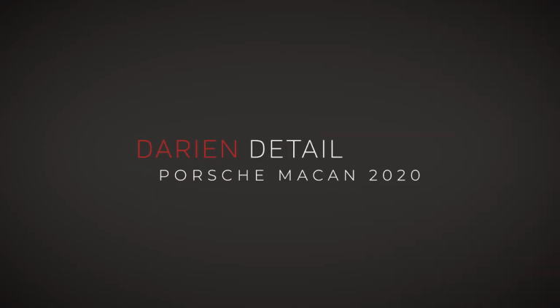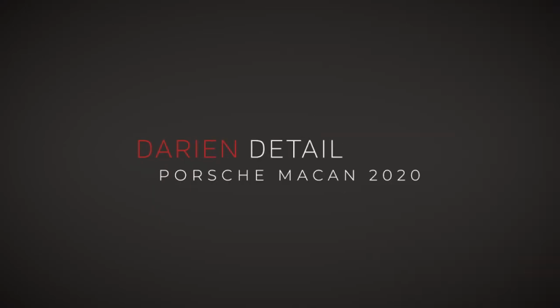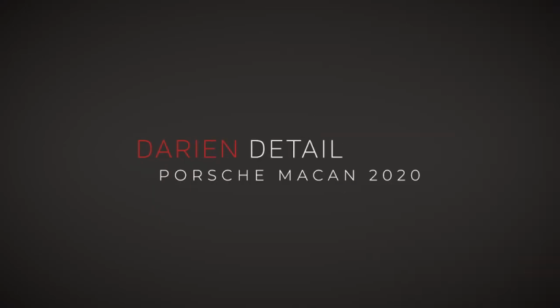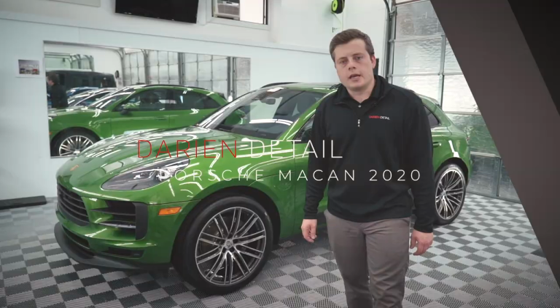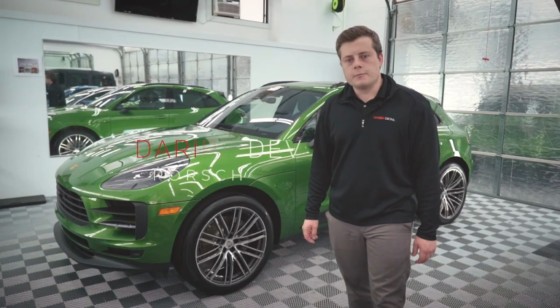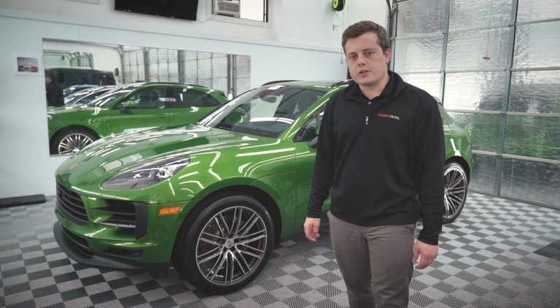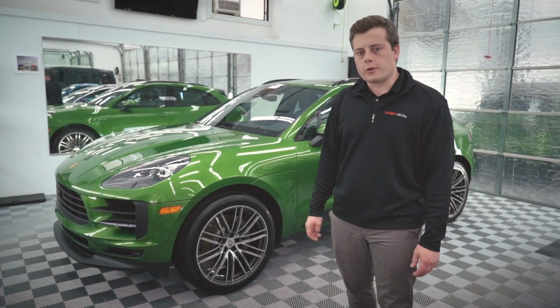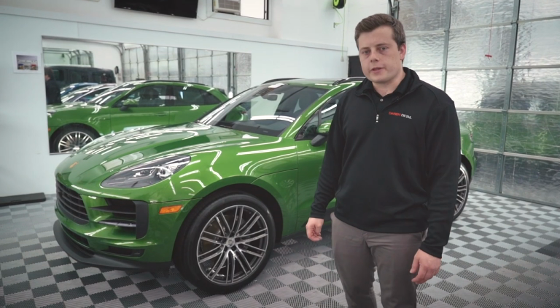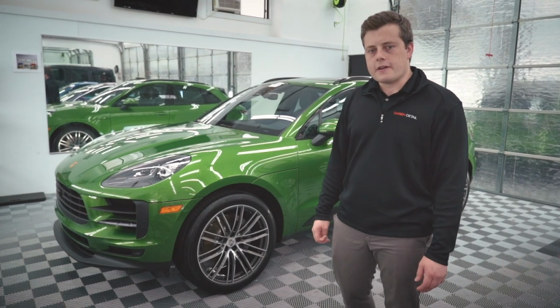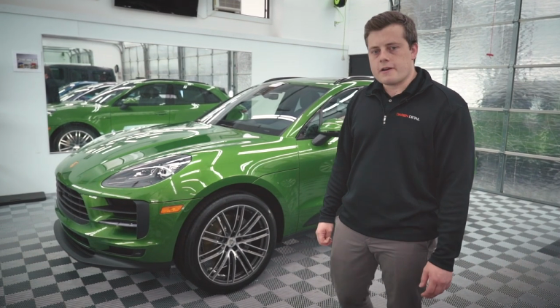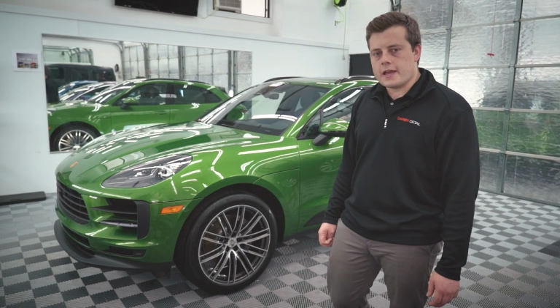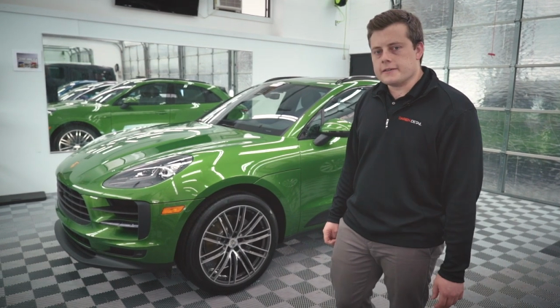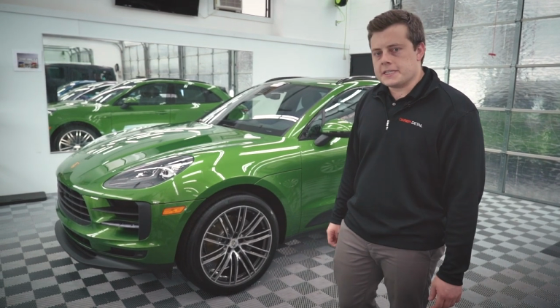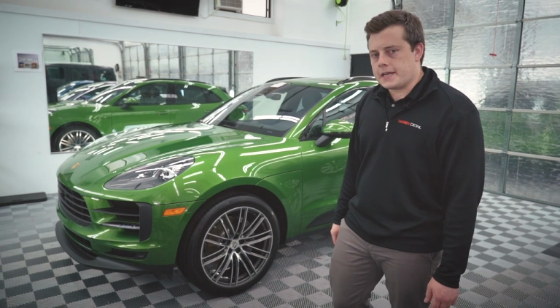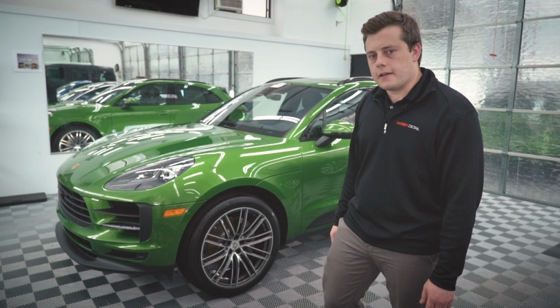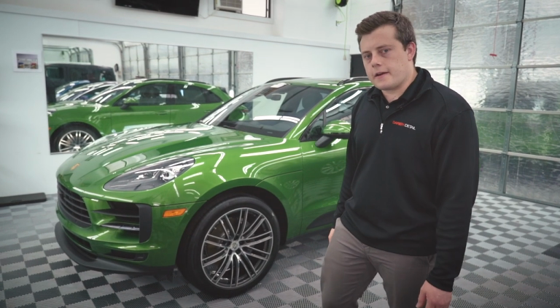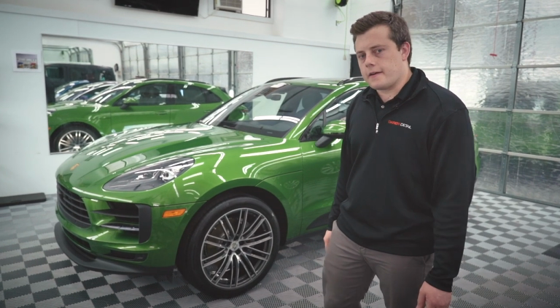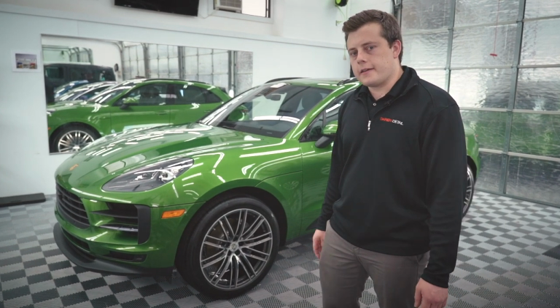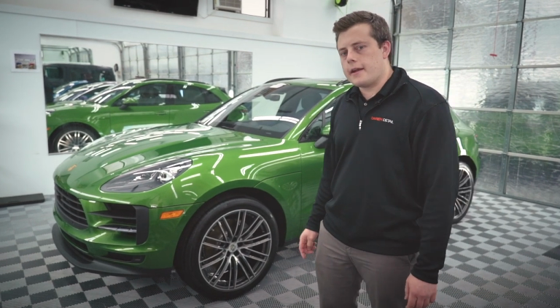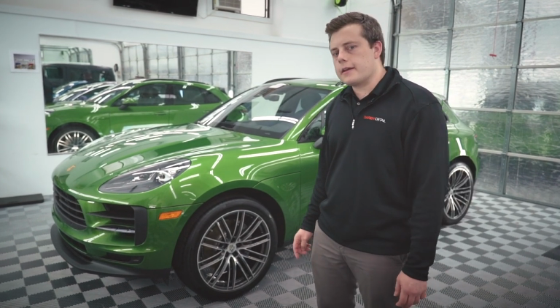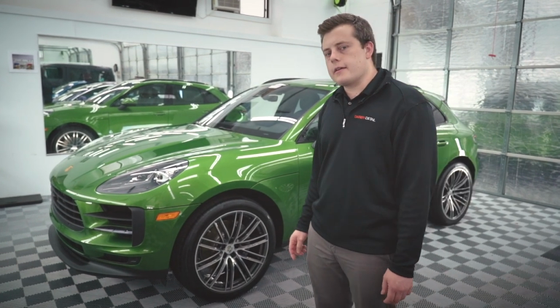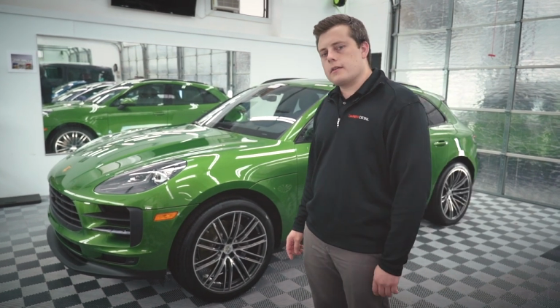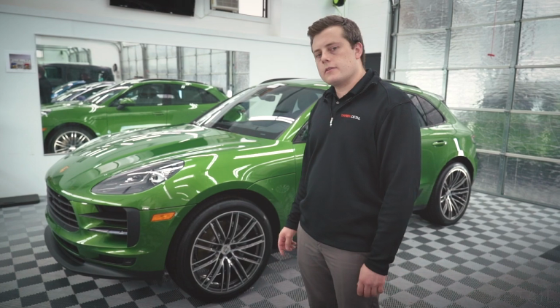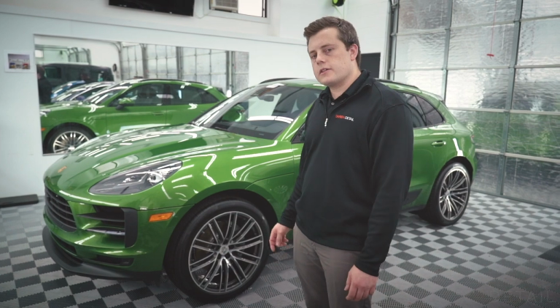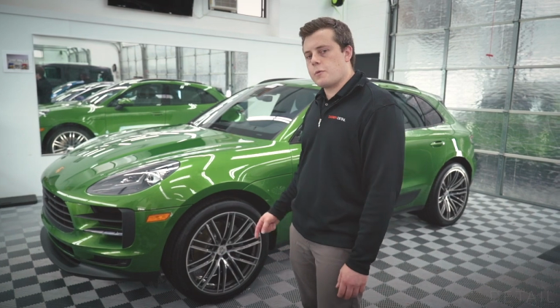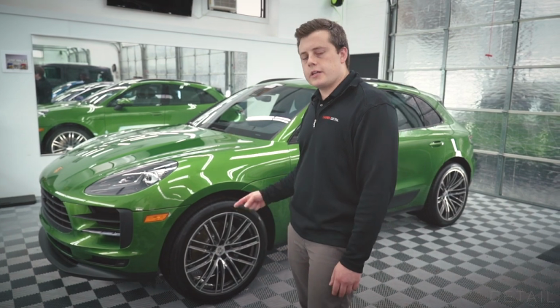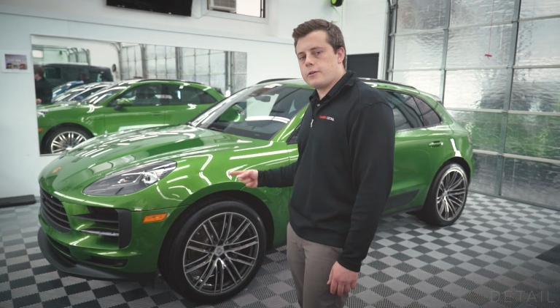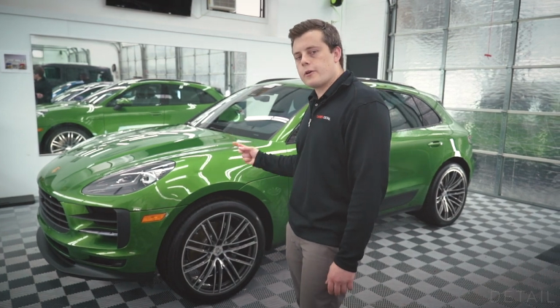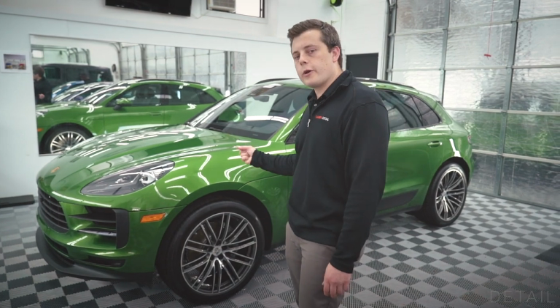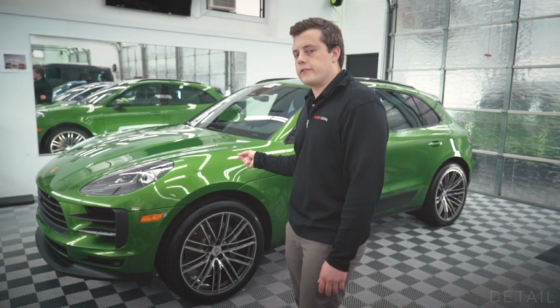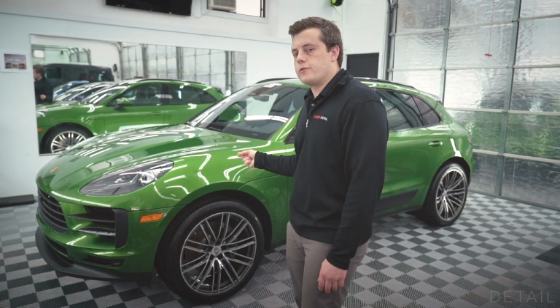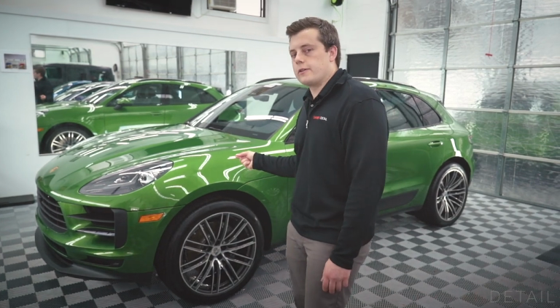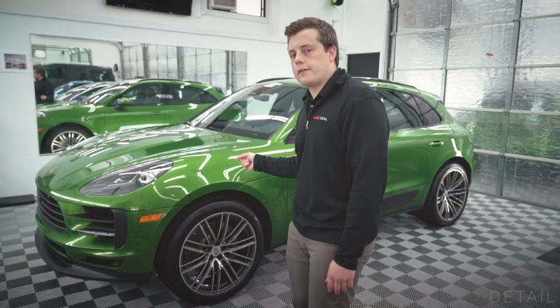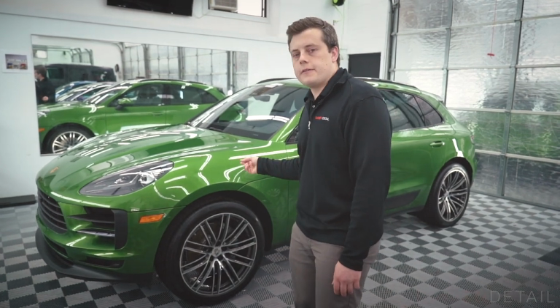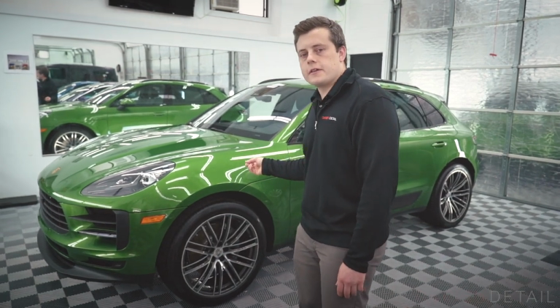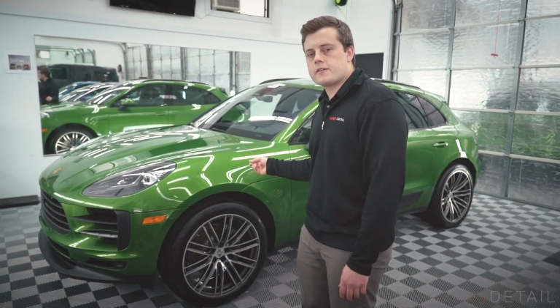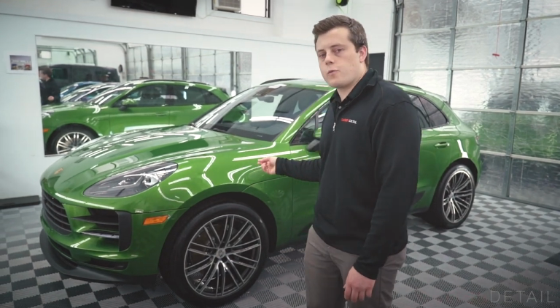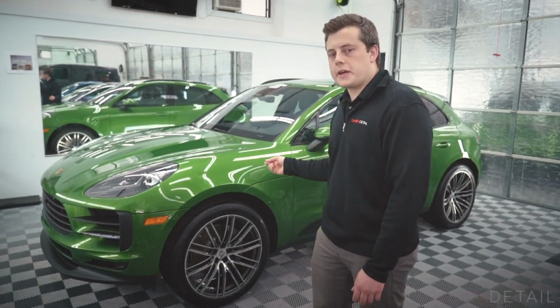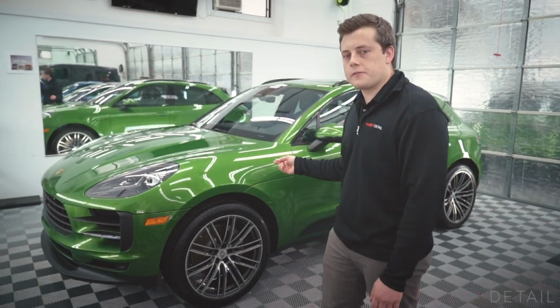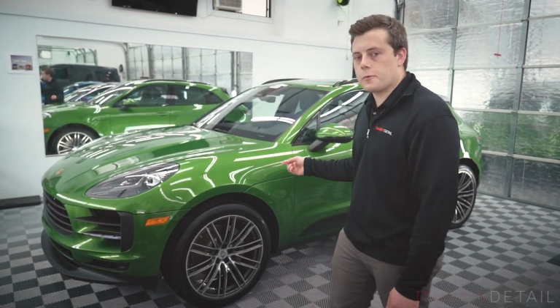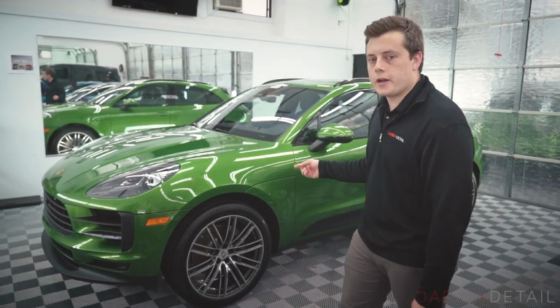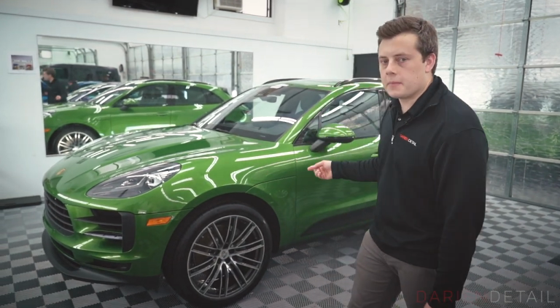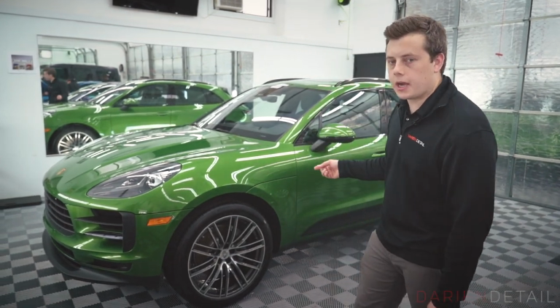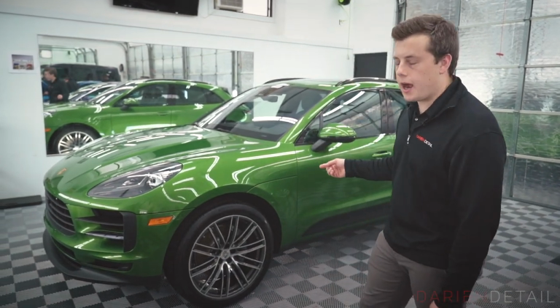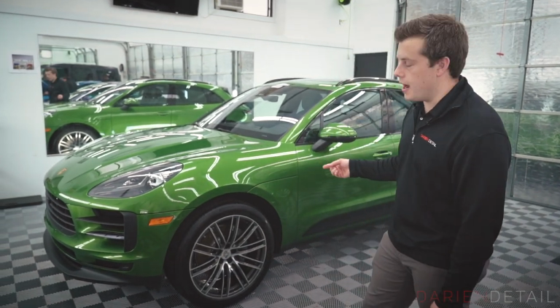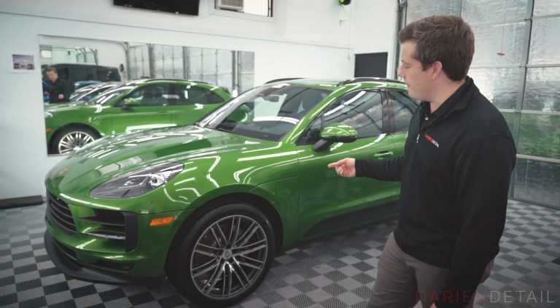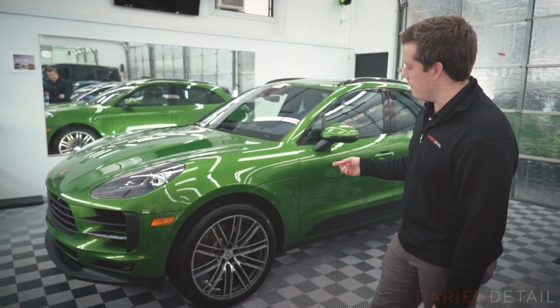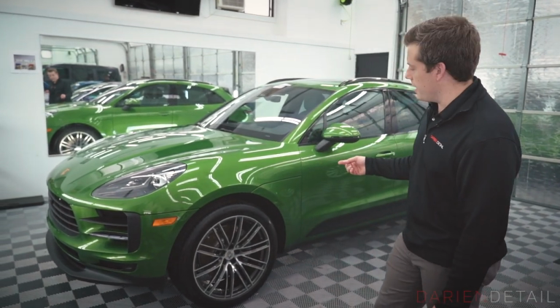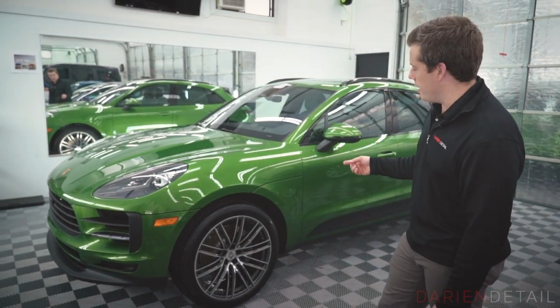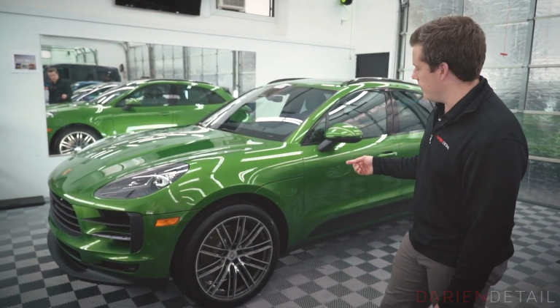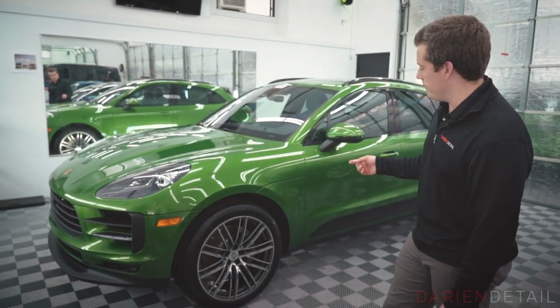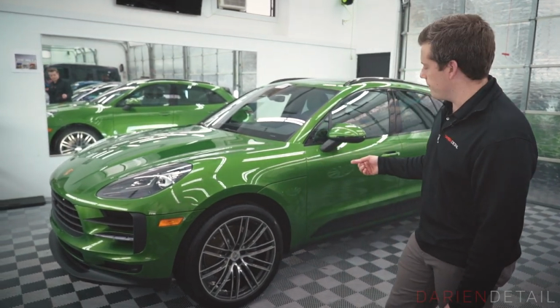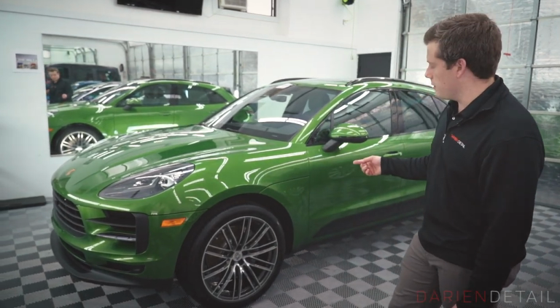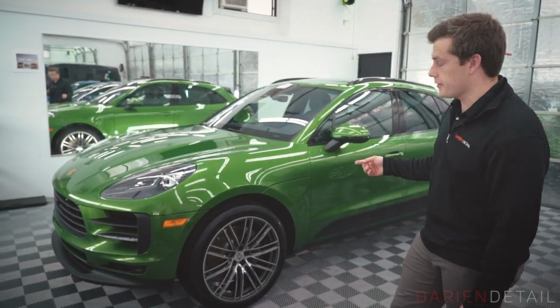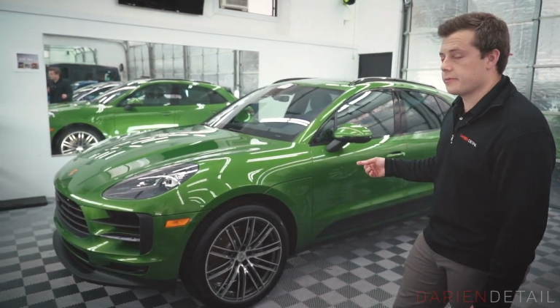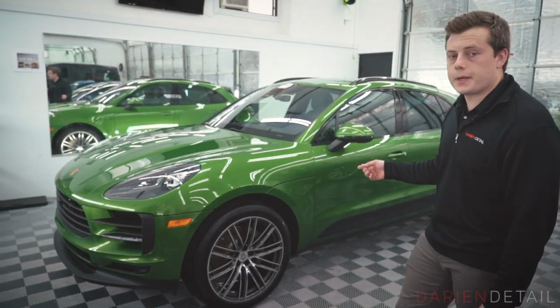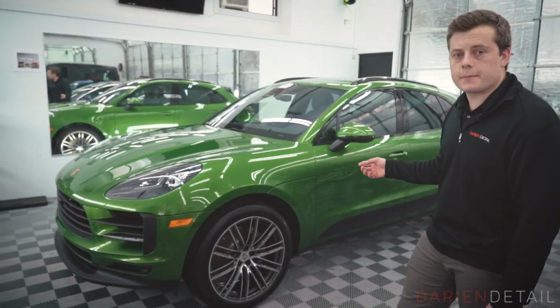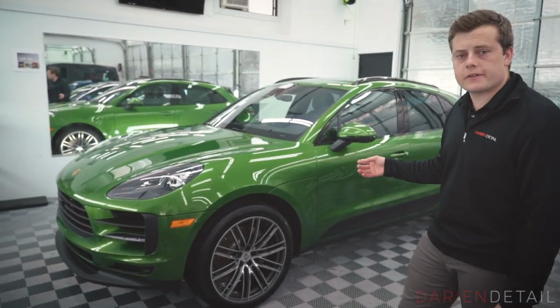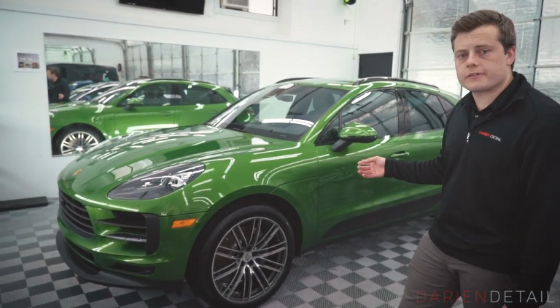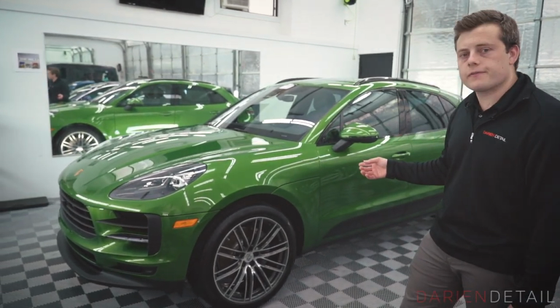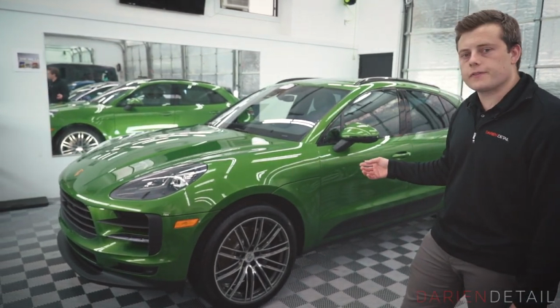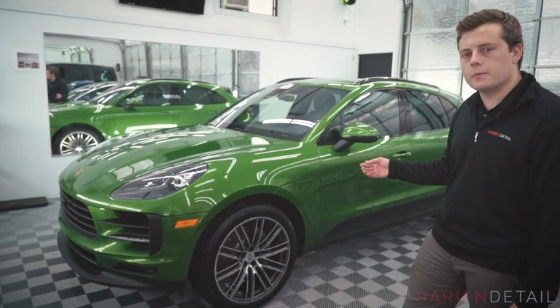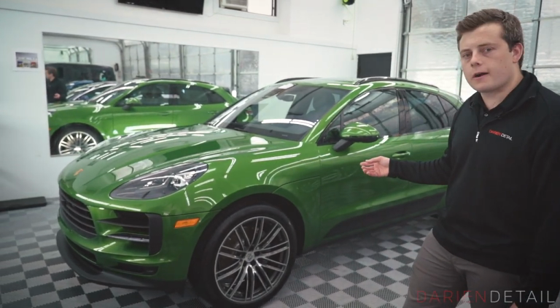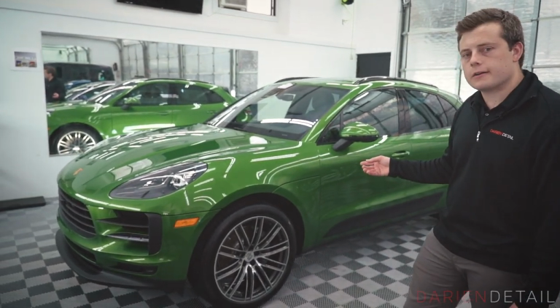Hi, I'm Dirk with Darien & Detail here in Connecticut. Just want to do a quick tour around this 2020 Macan that we have in for some paint protection film work.